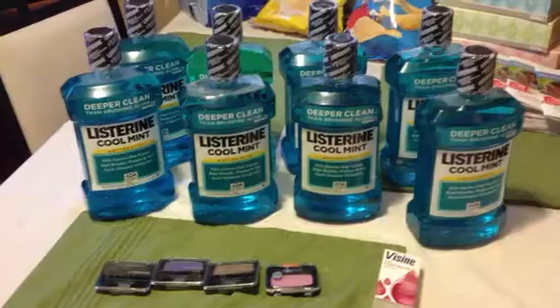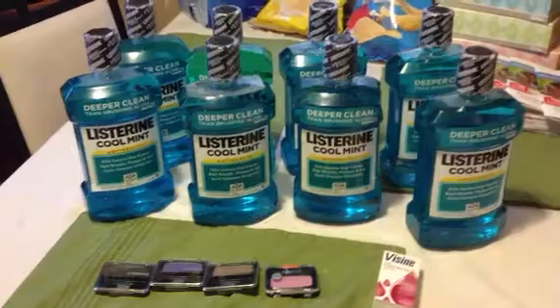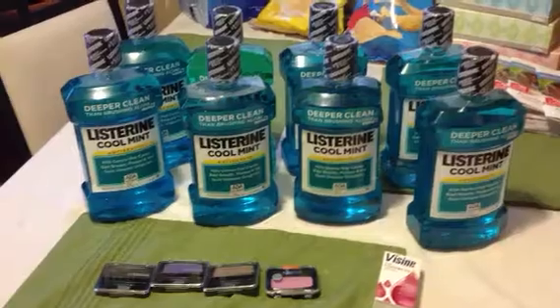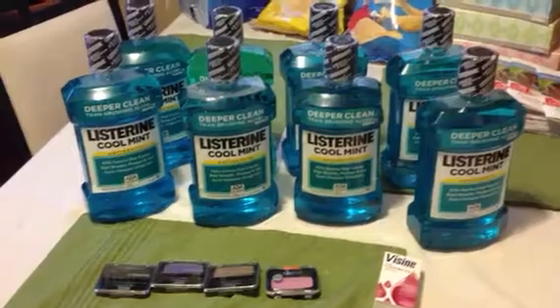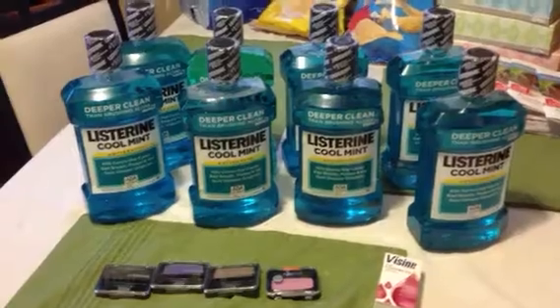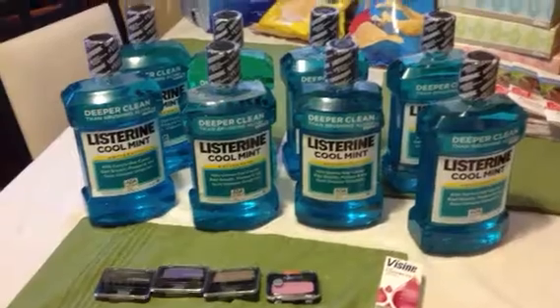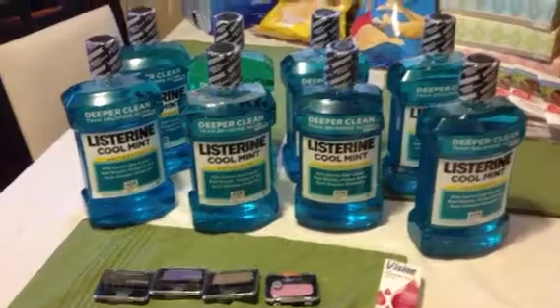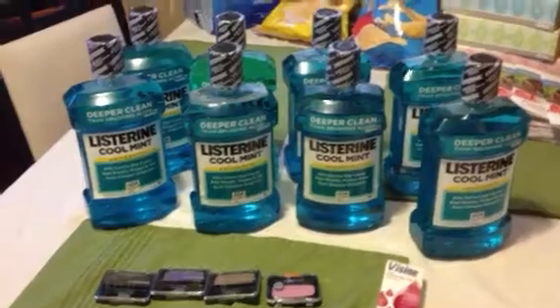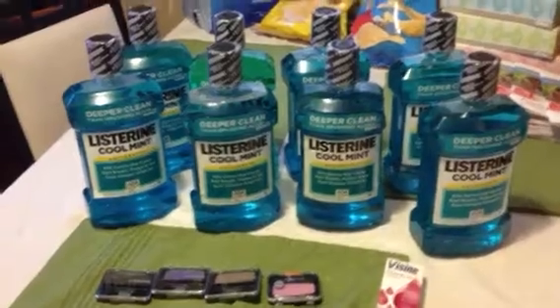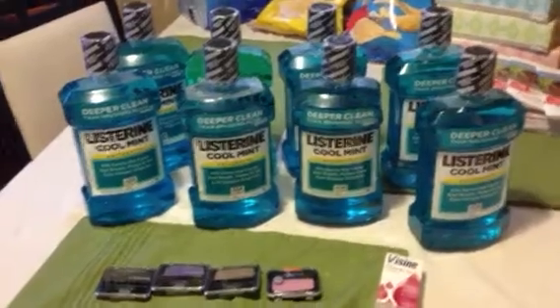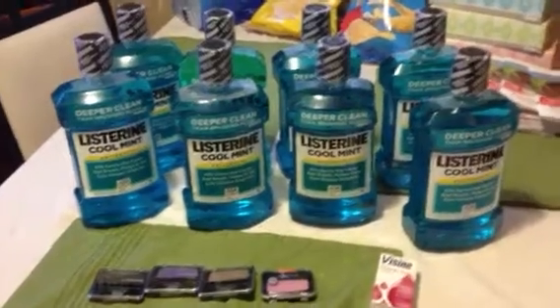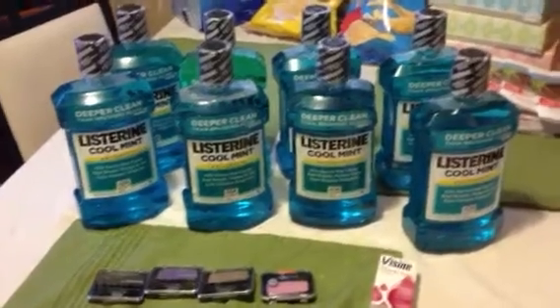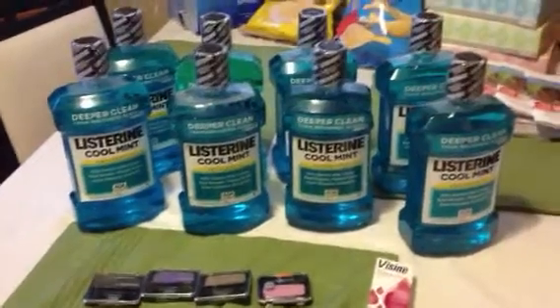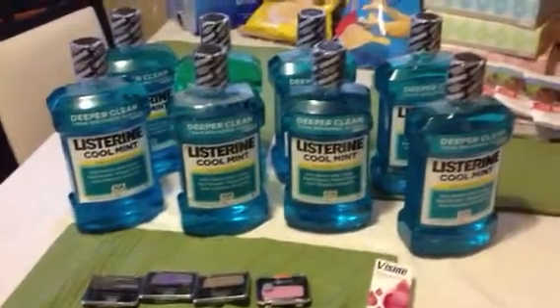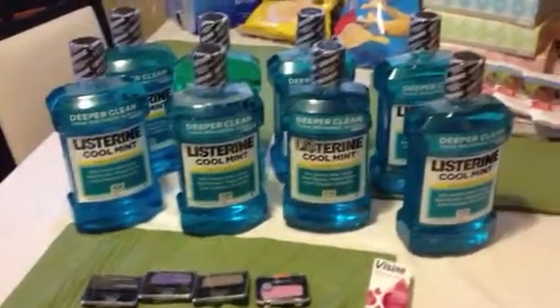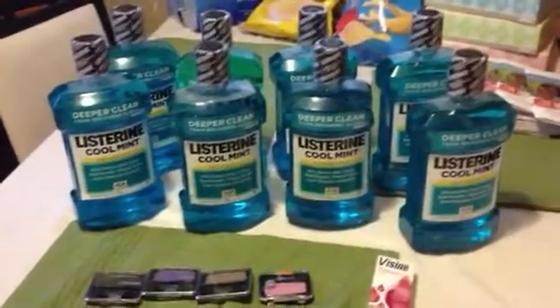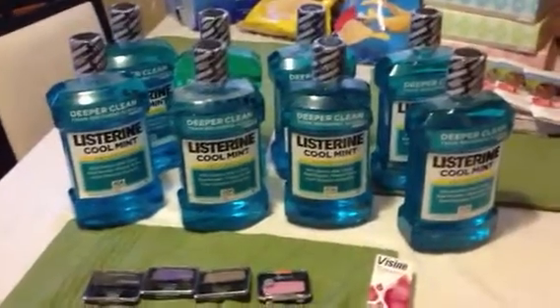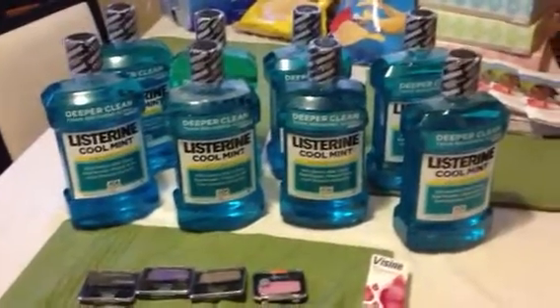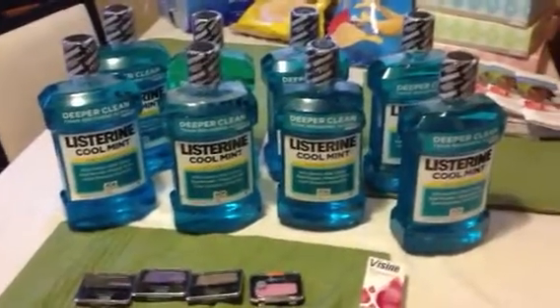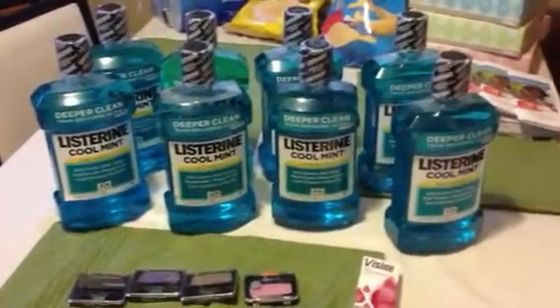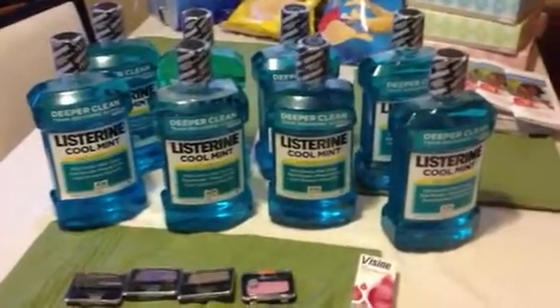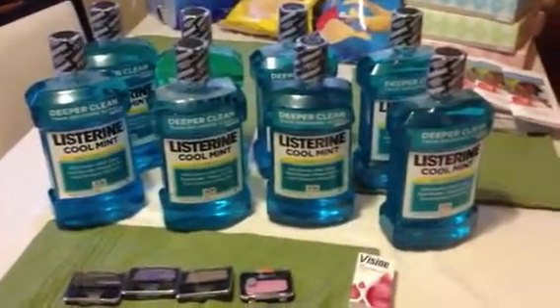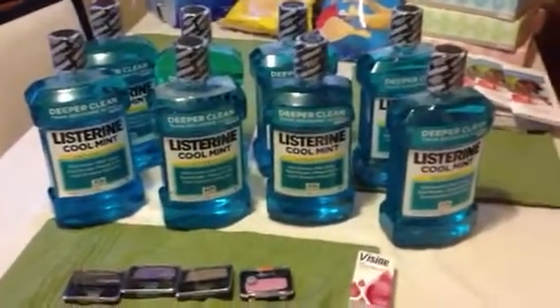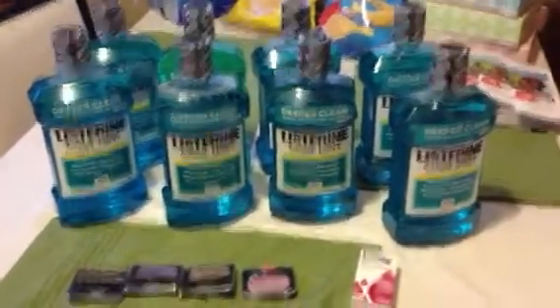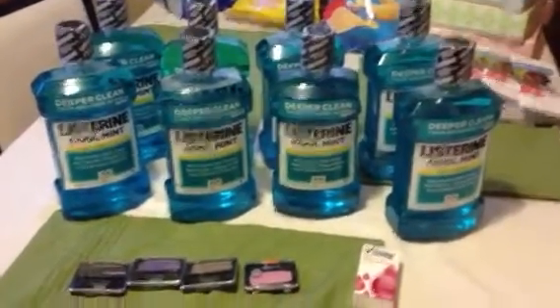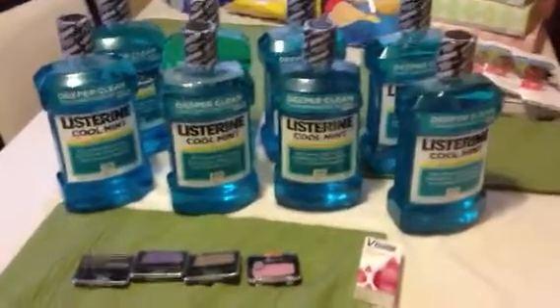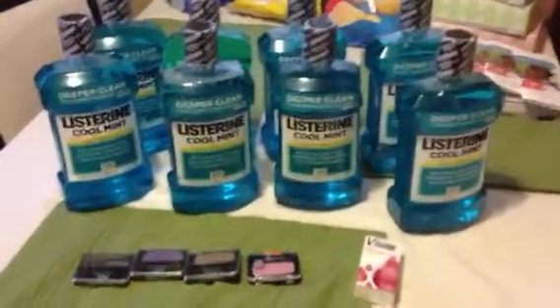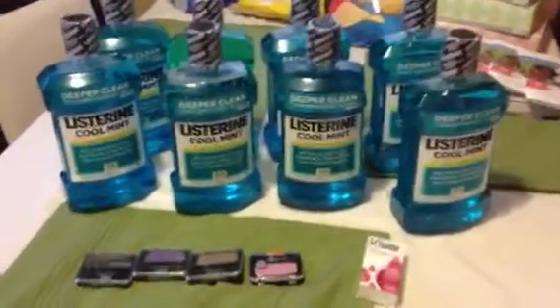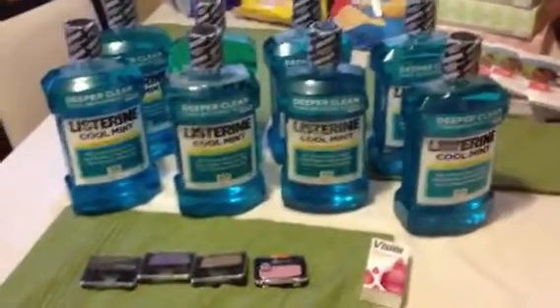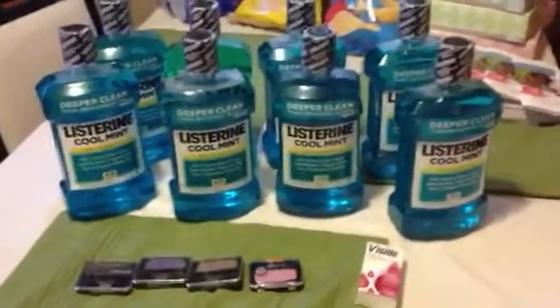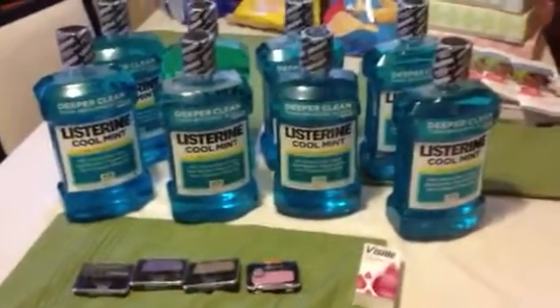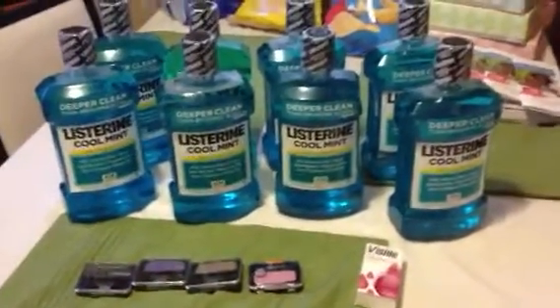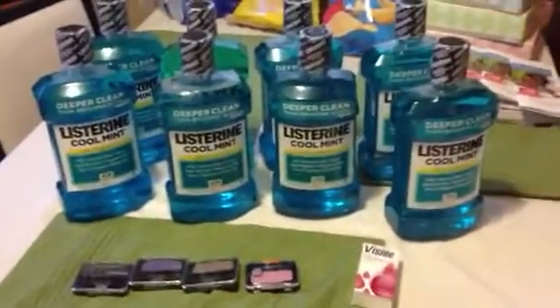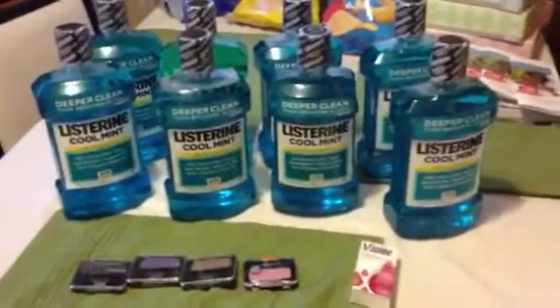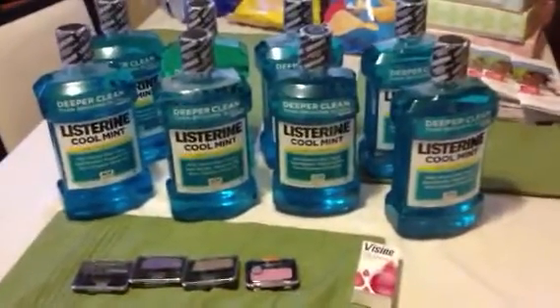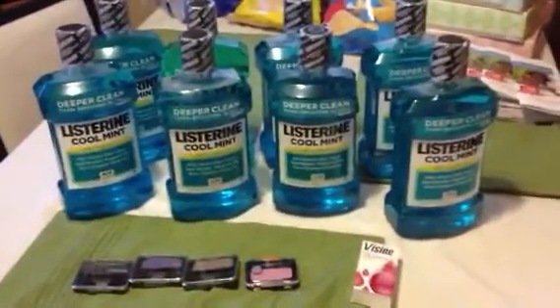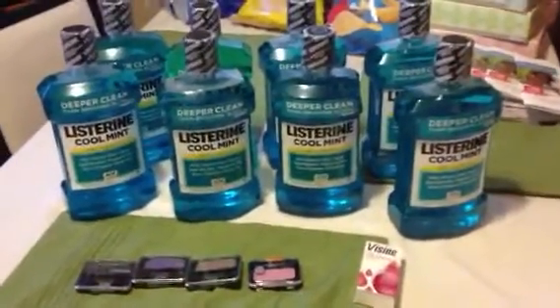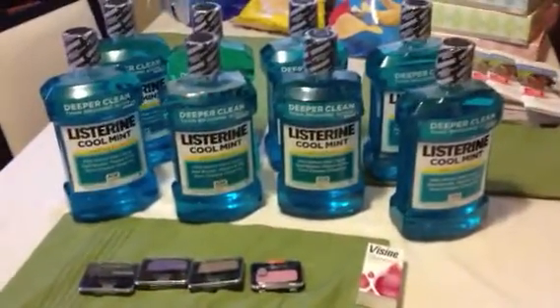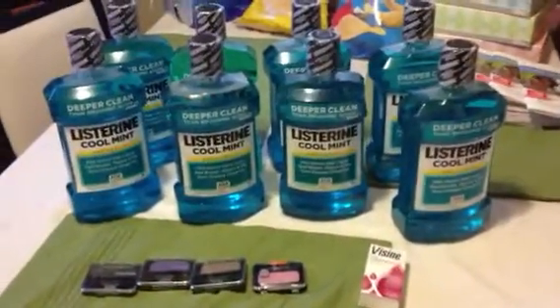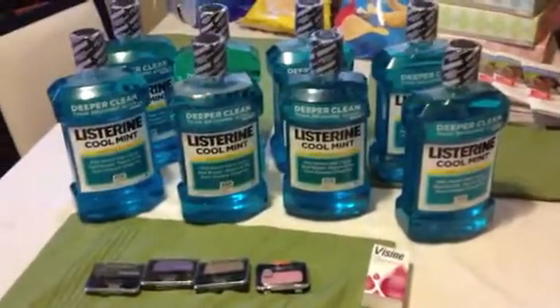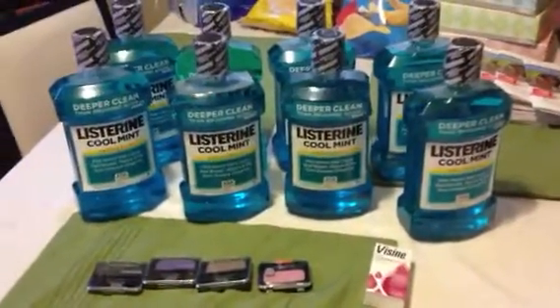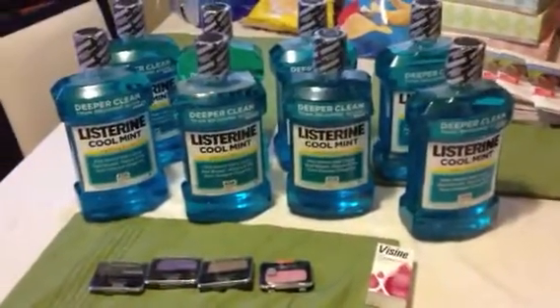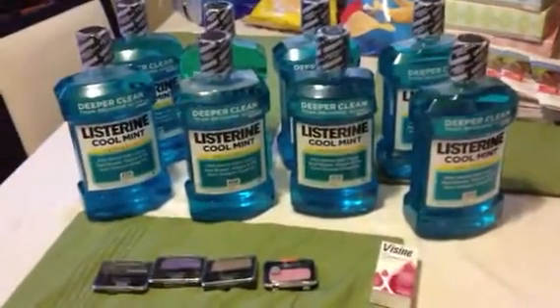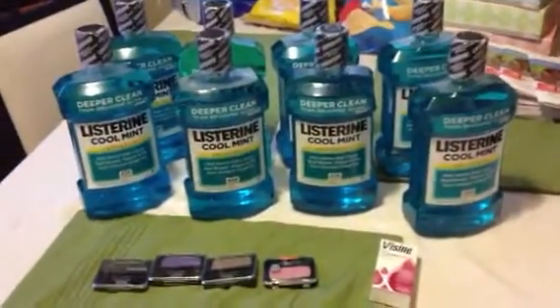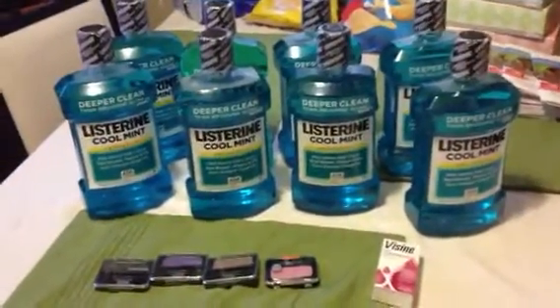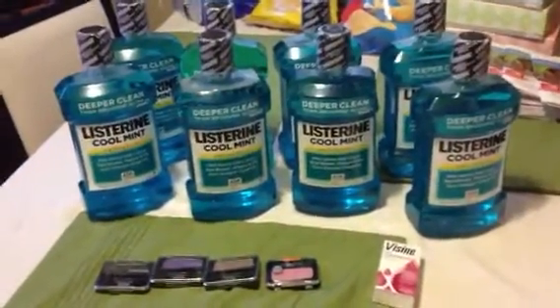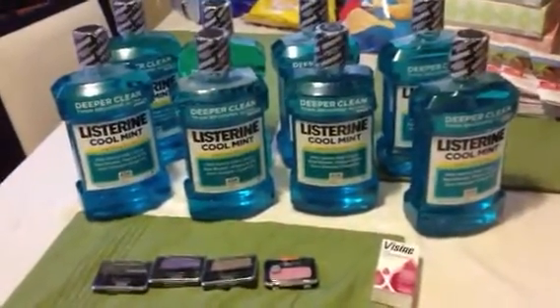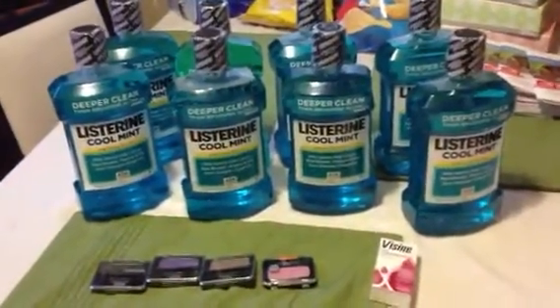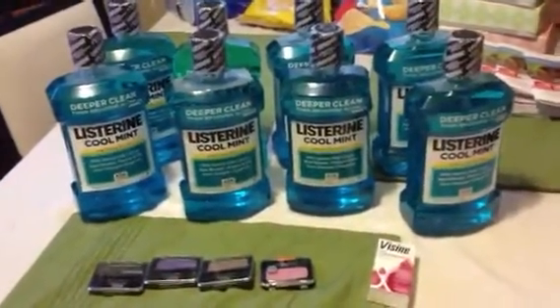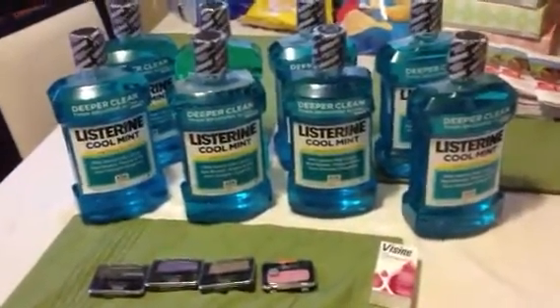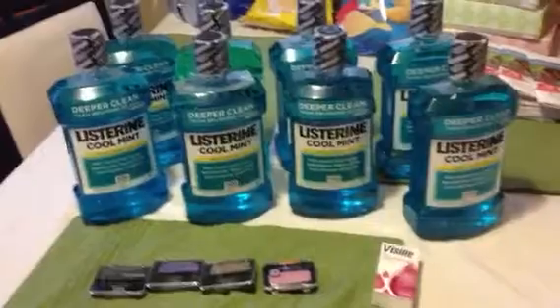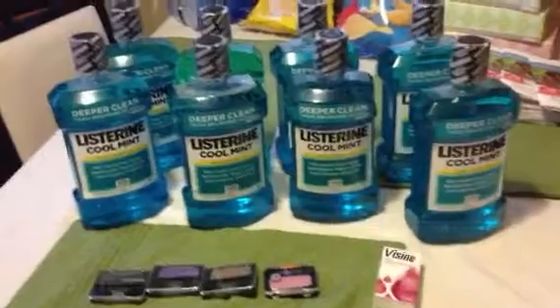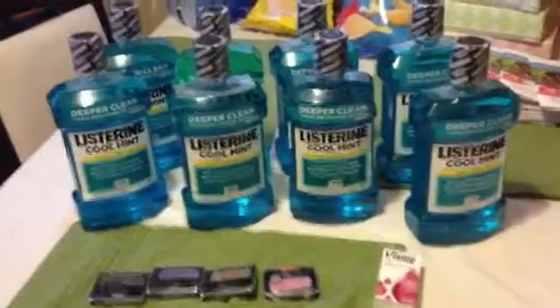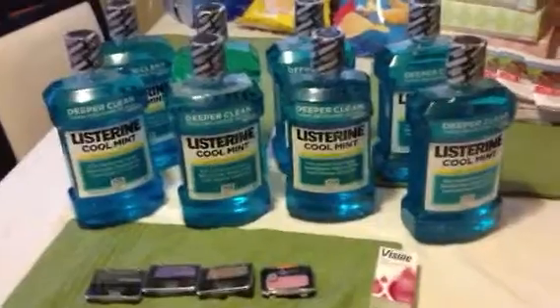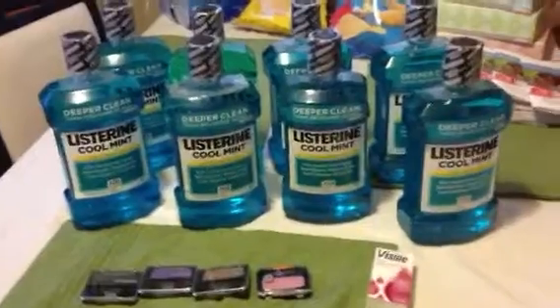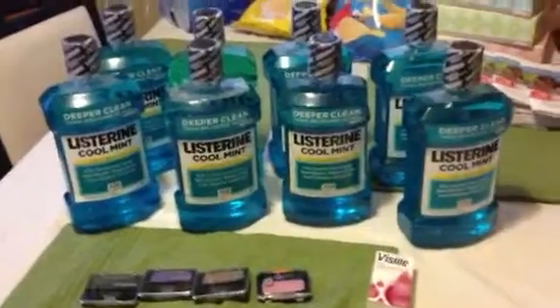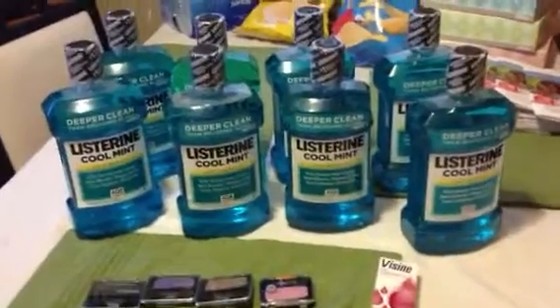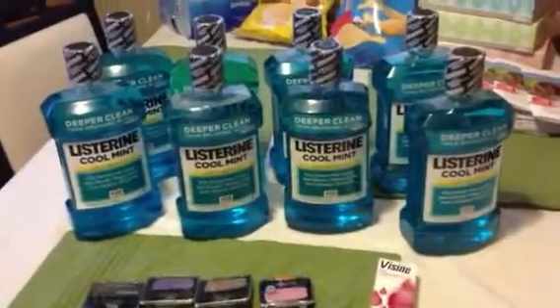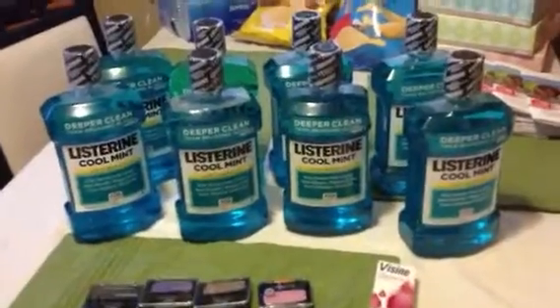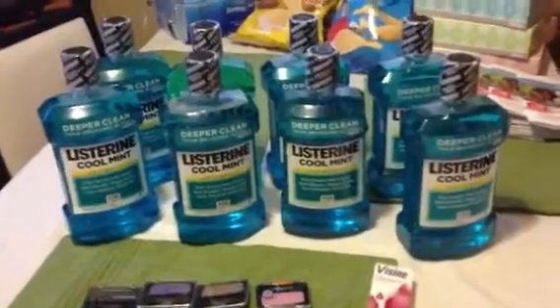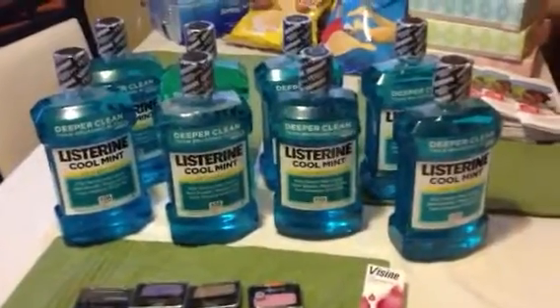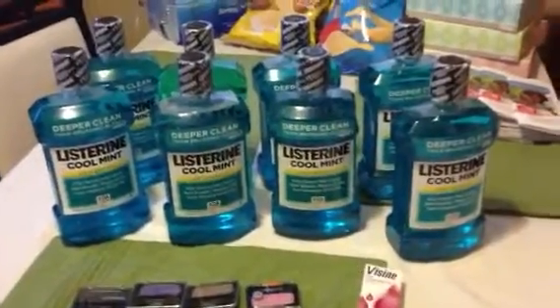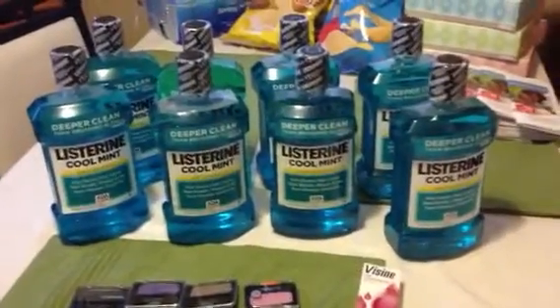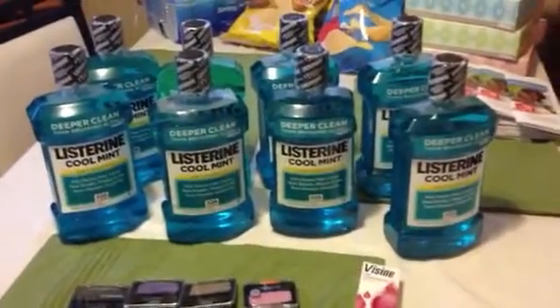Hi YouTube, it's your girl Natalie, The One True Diamond, coming at you with a quick little Target haul. Just coming to show you what I did.